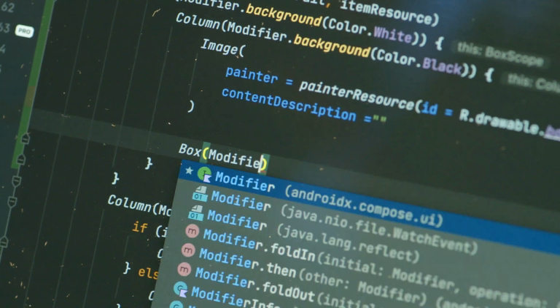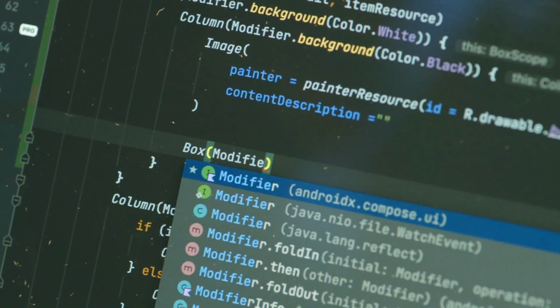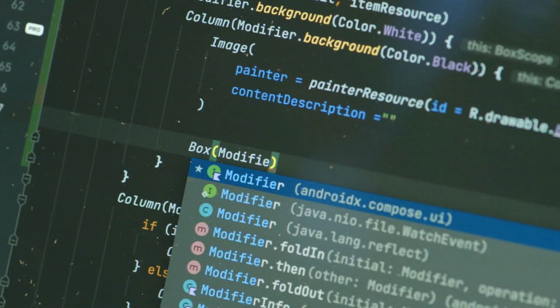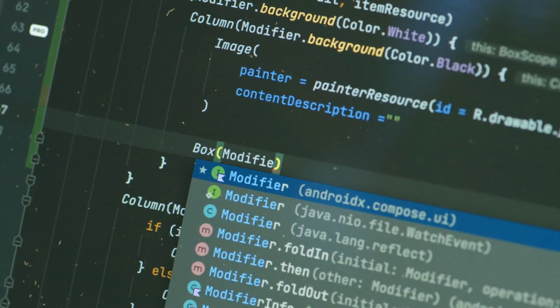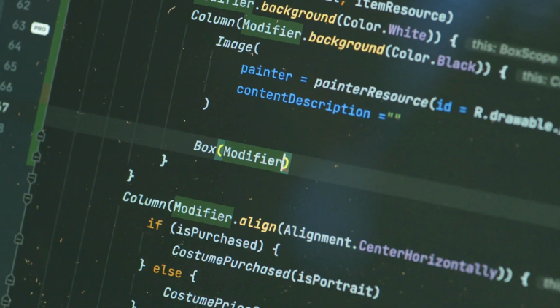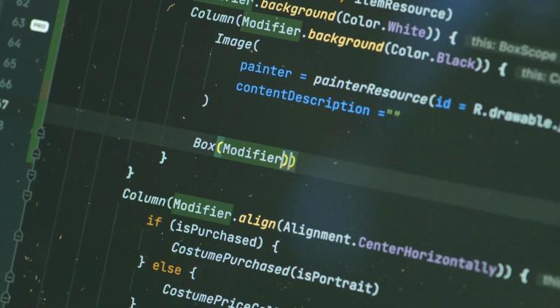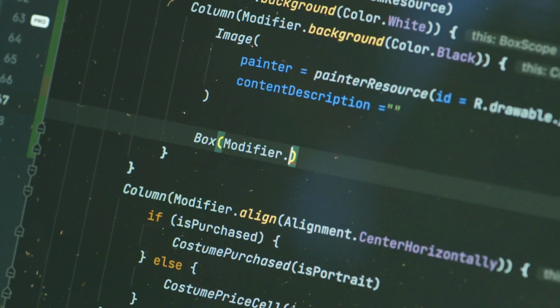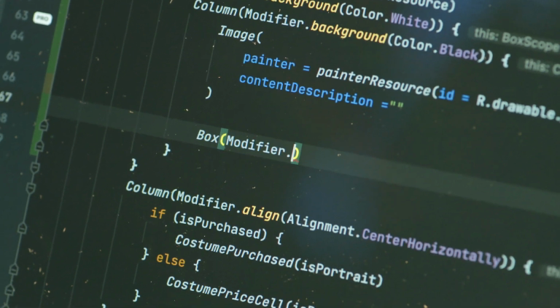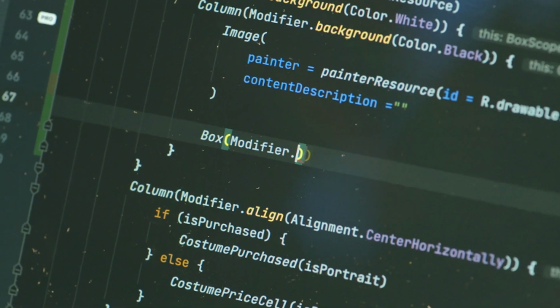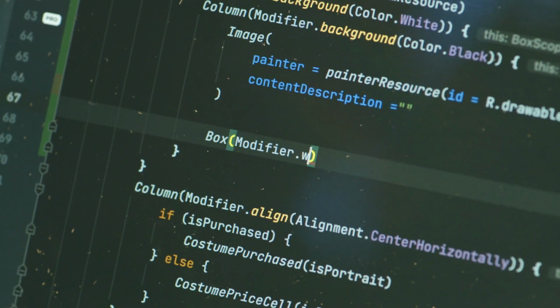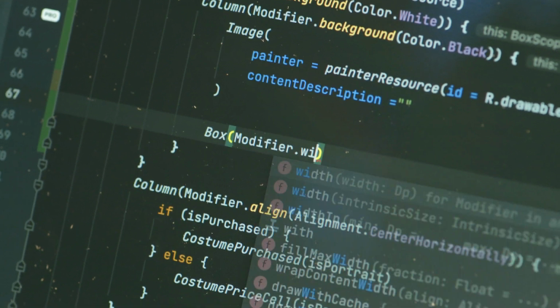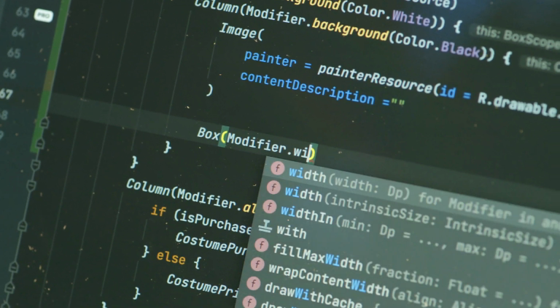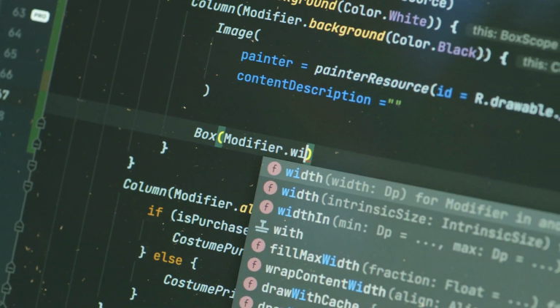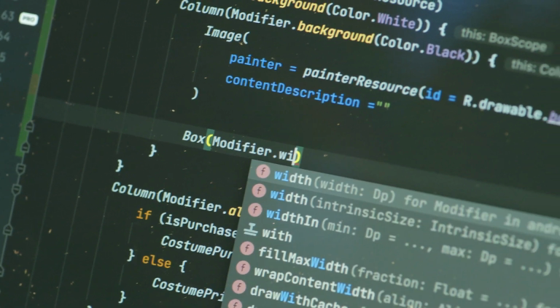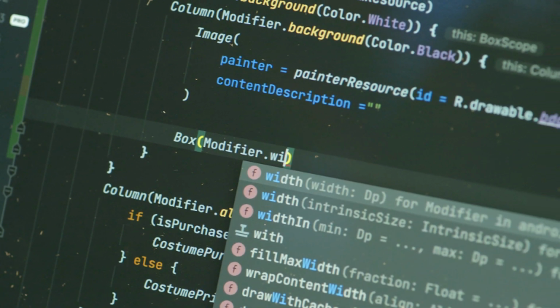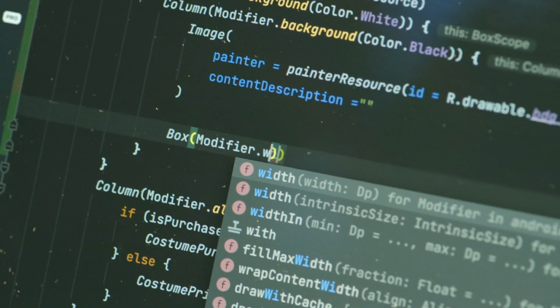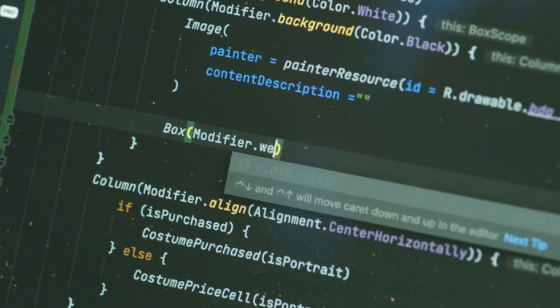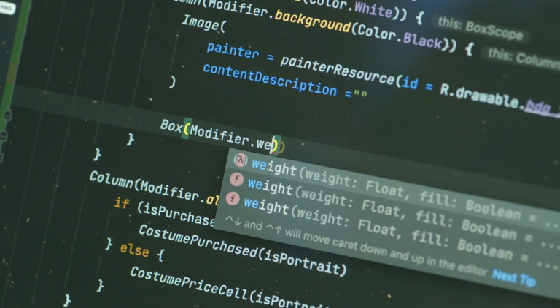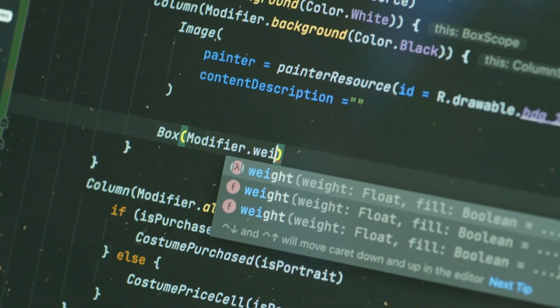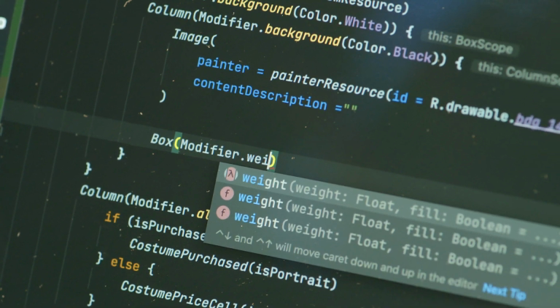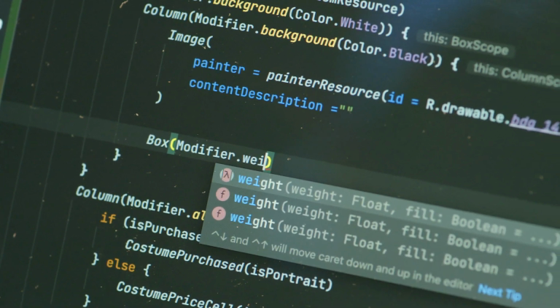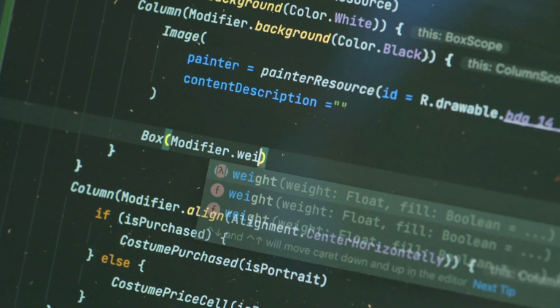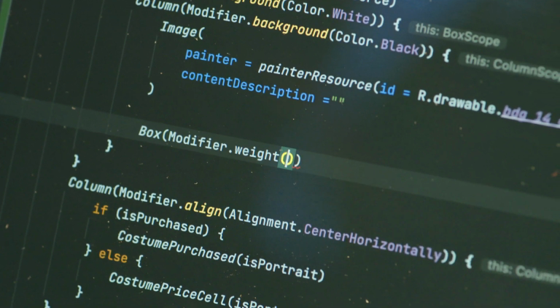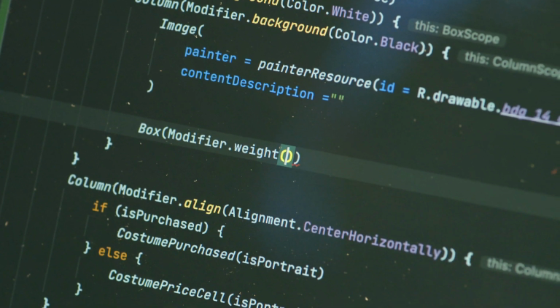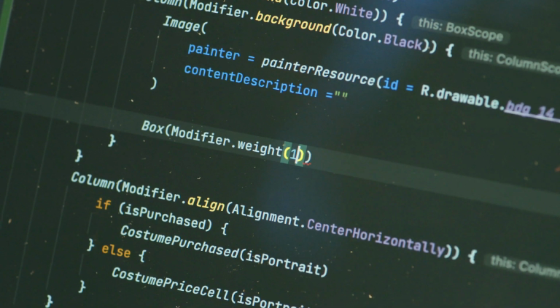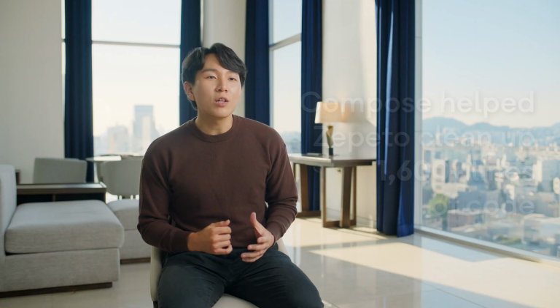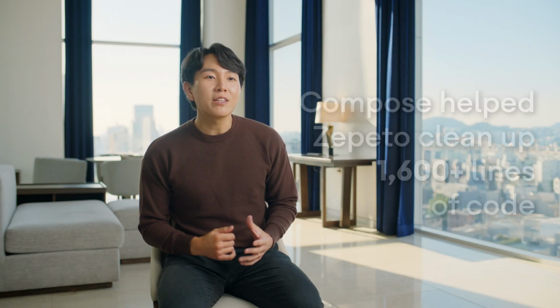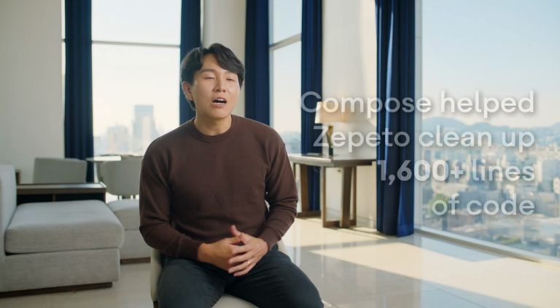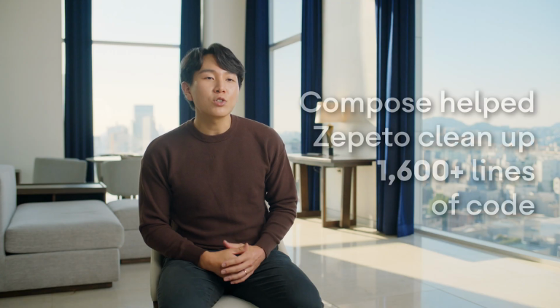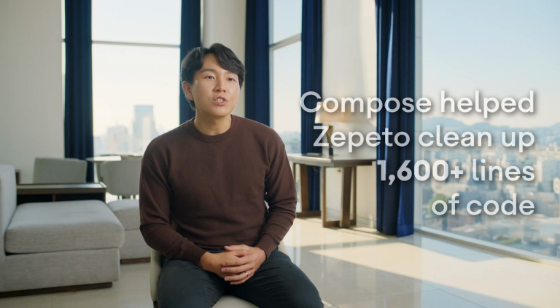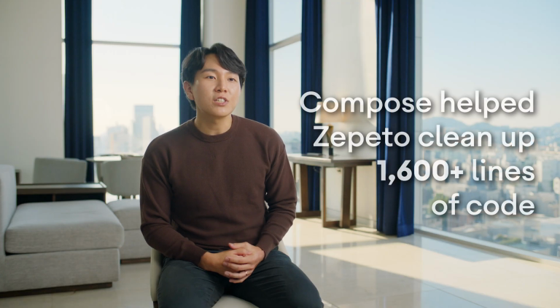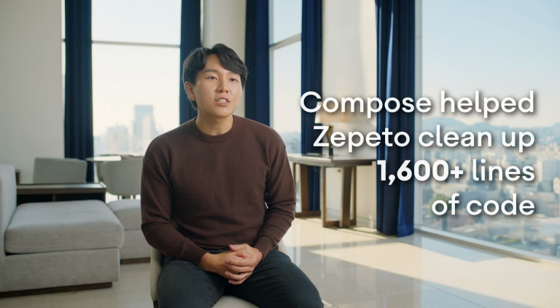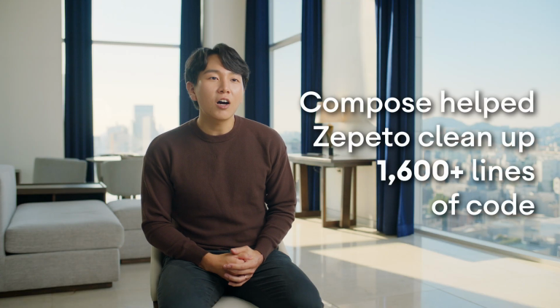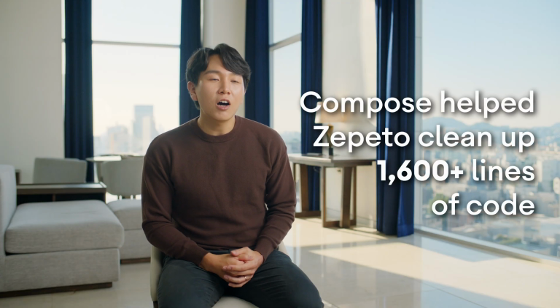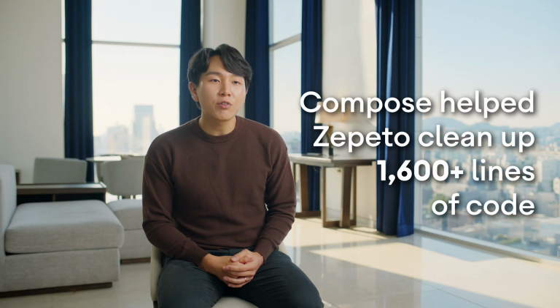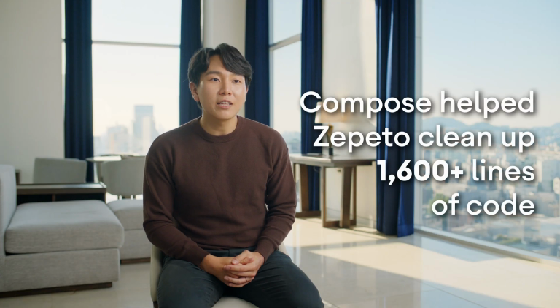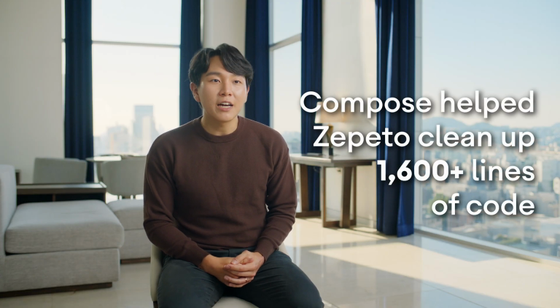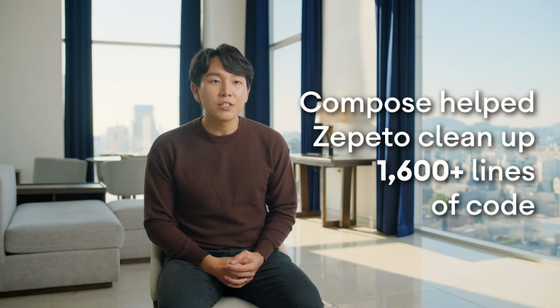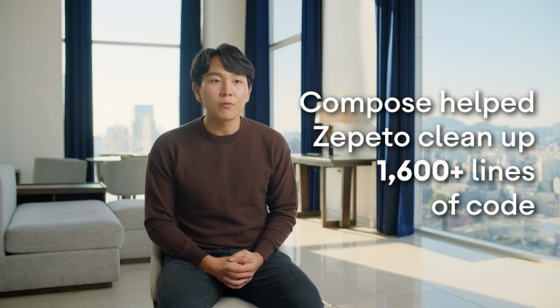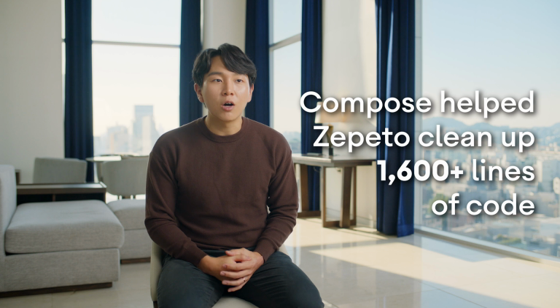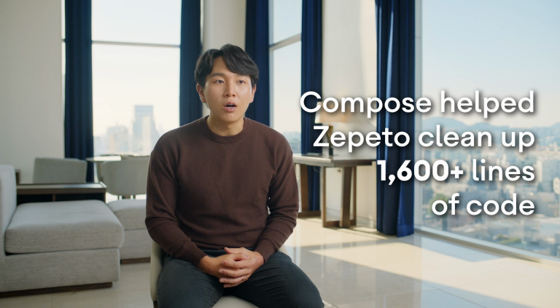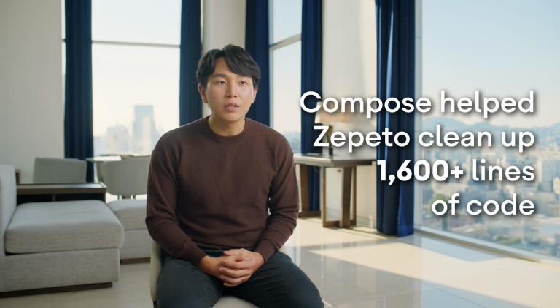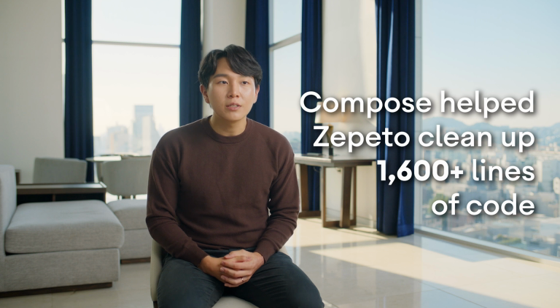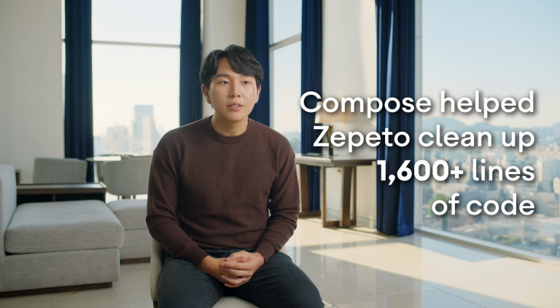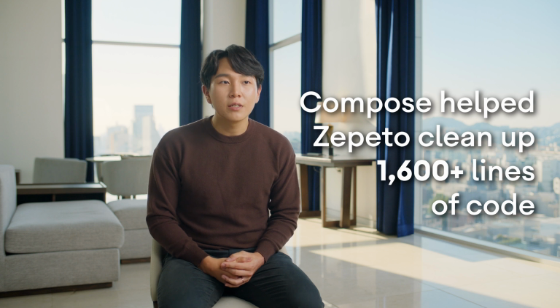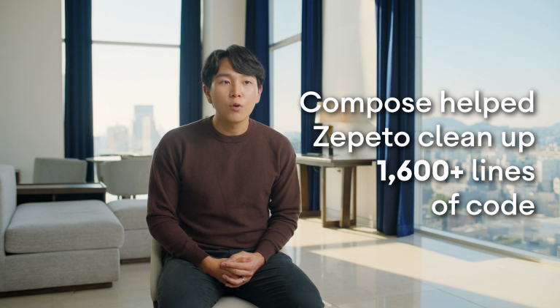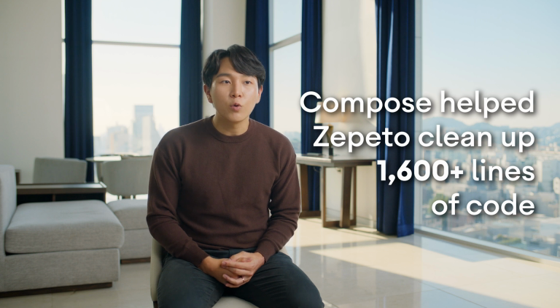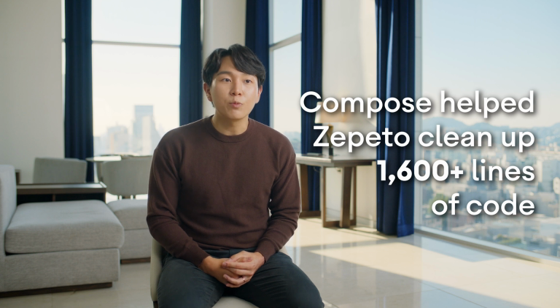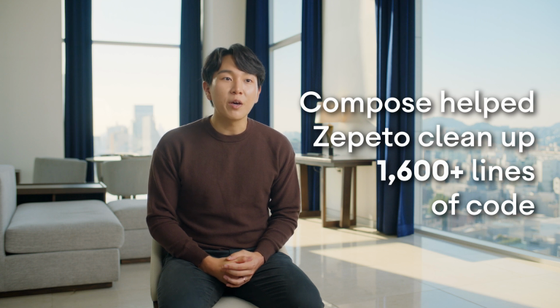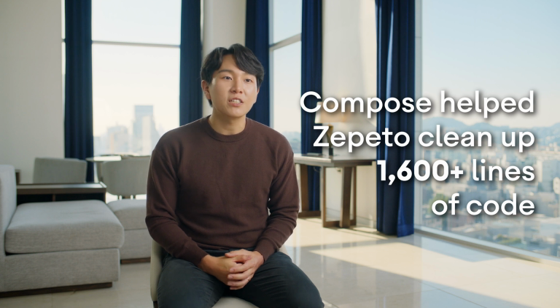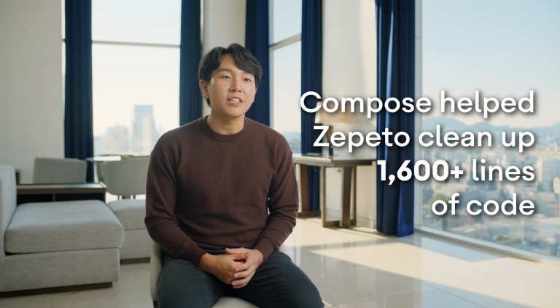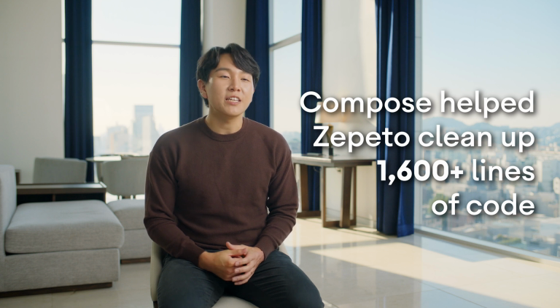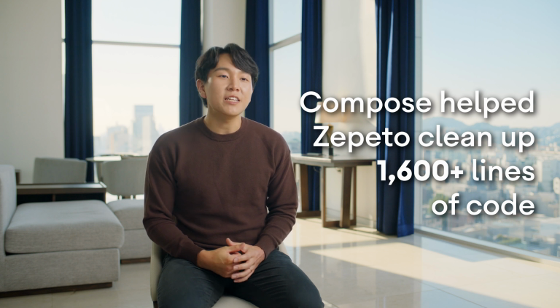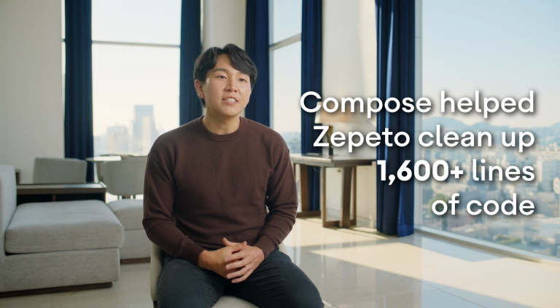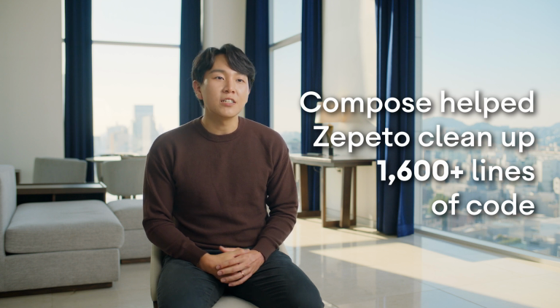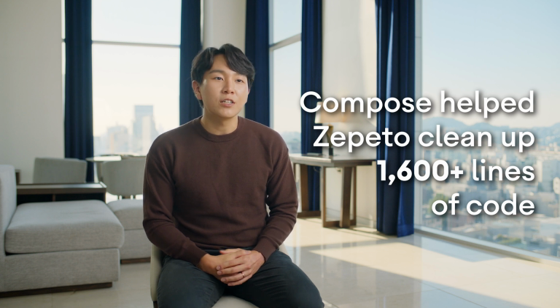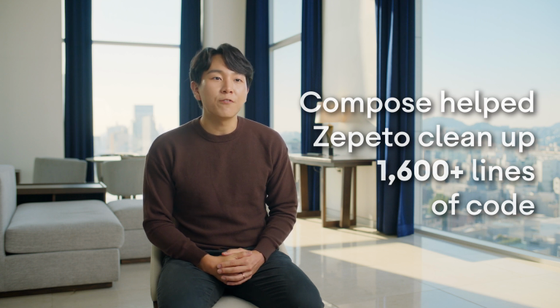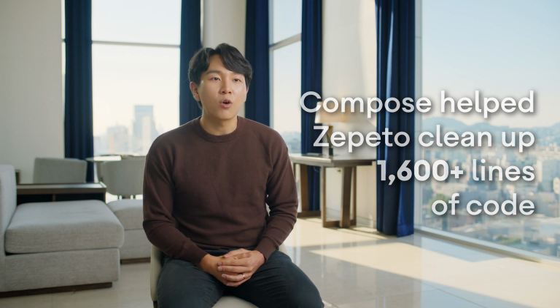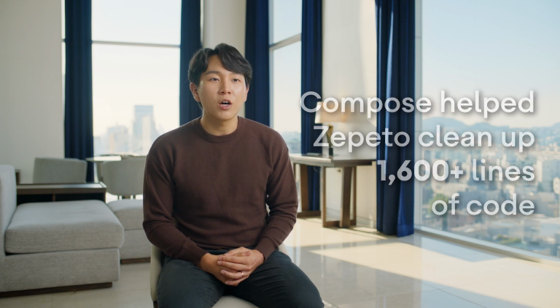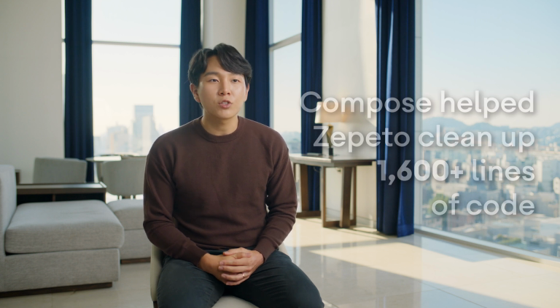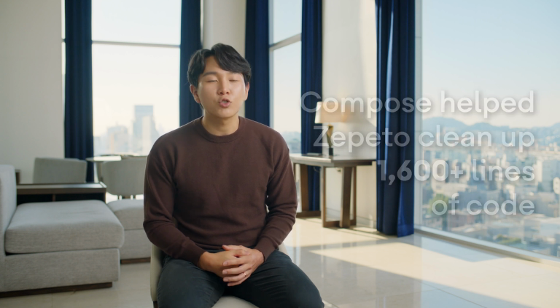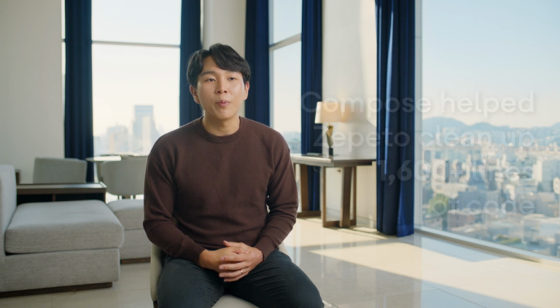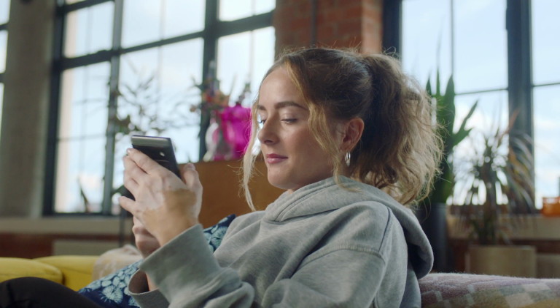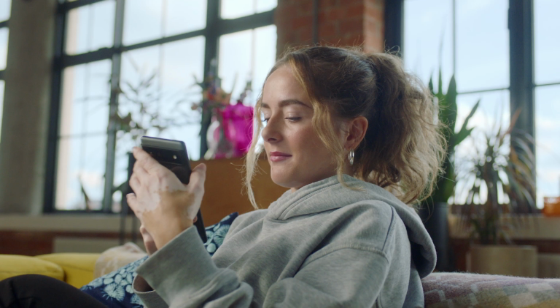We rewrote our dialogue component in Compose and were able to clean up more than 1,600 lines of code, which makes it easier for us to maintain.